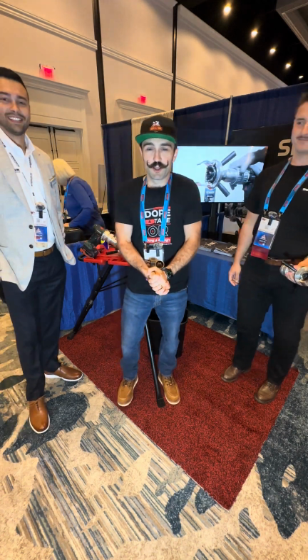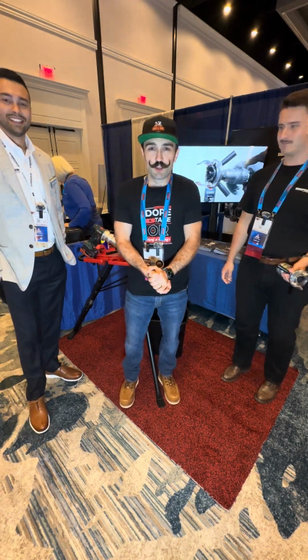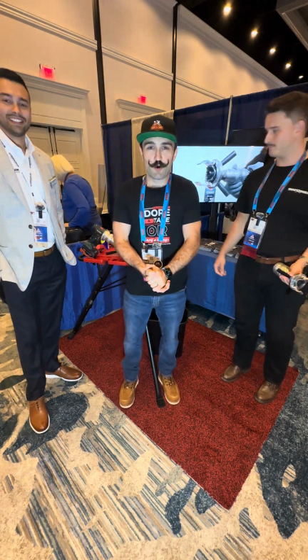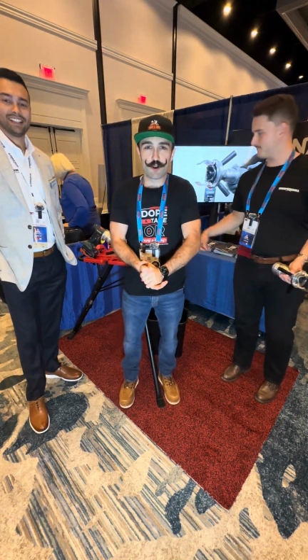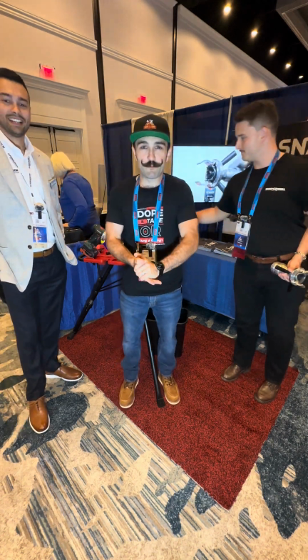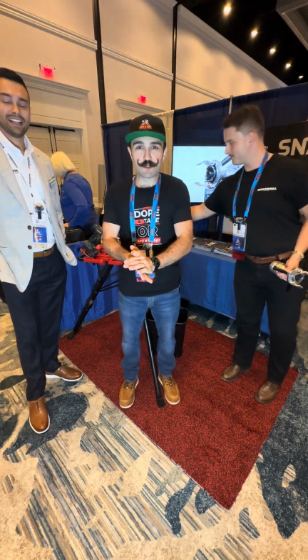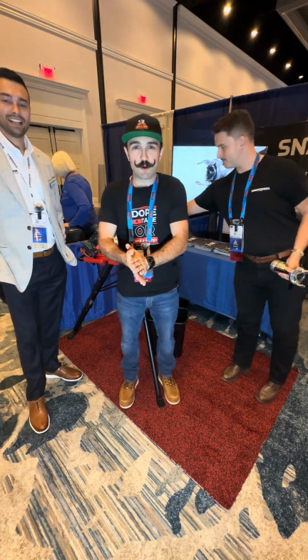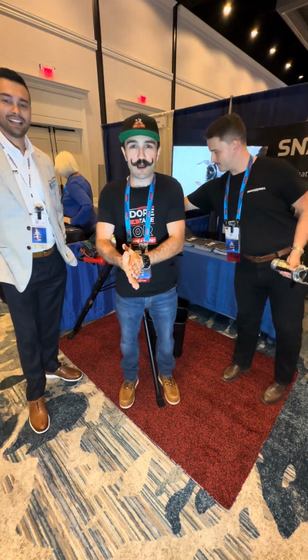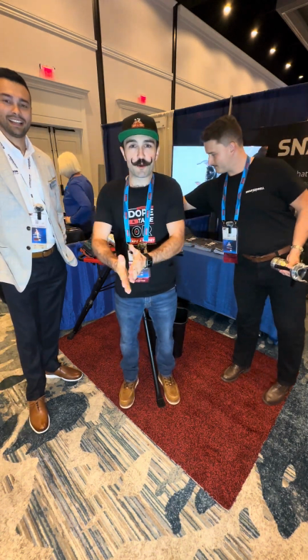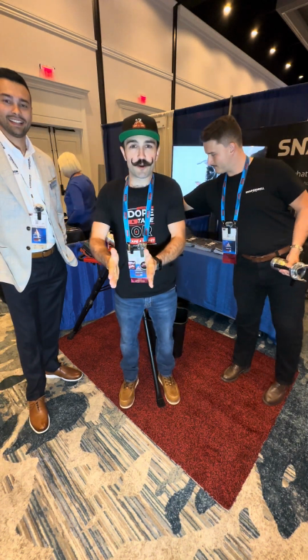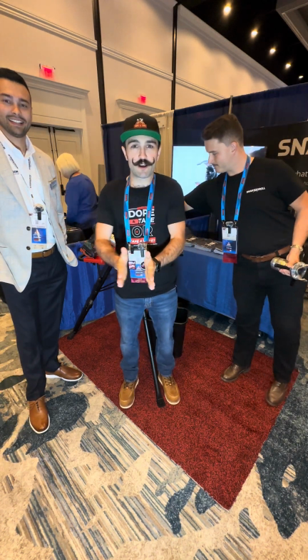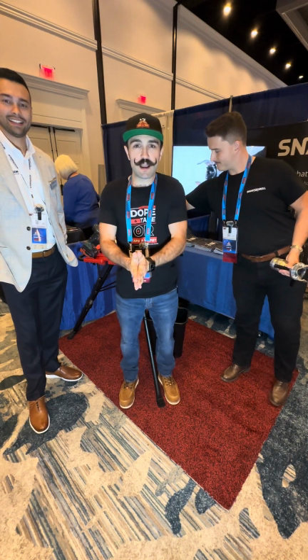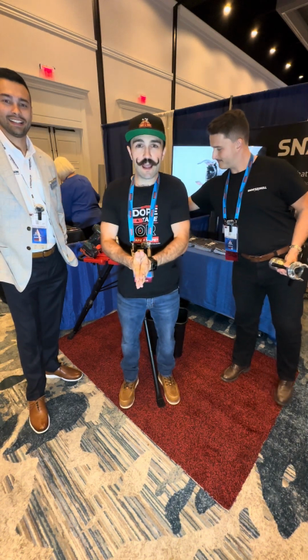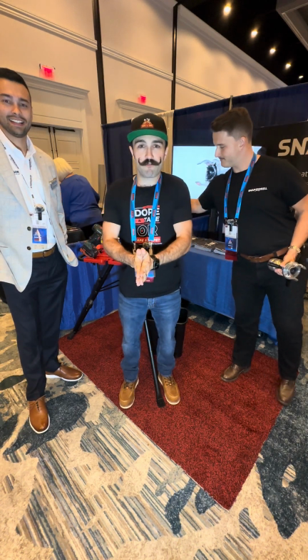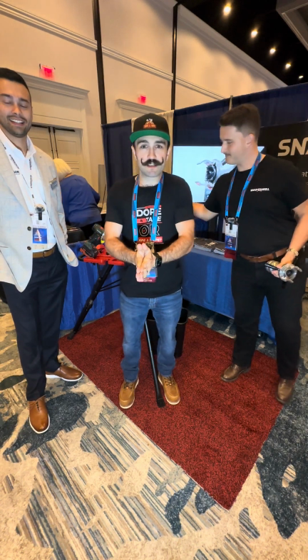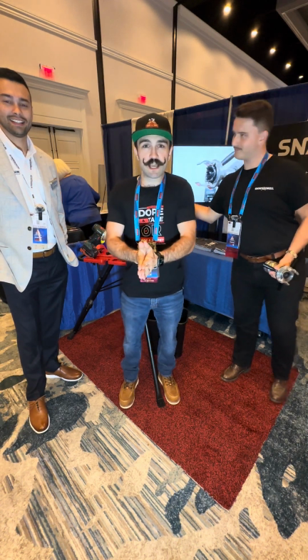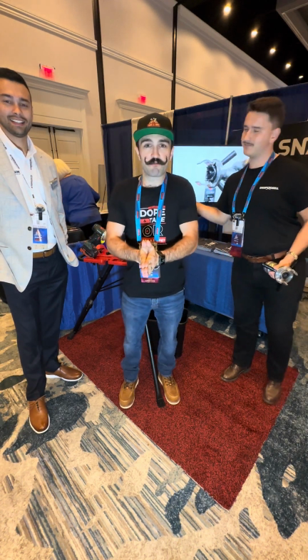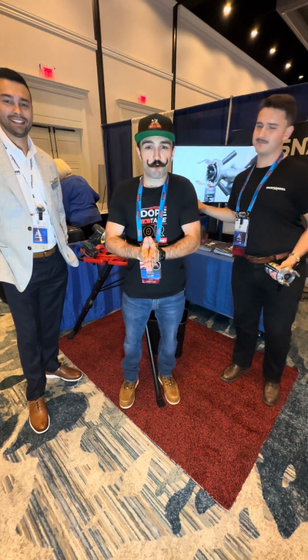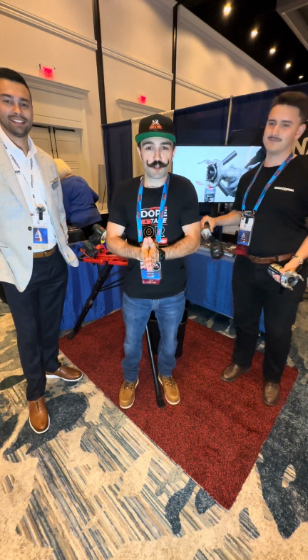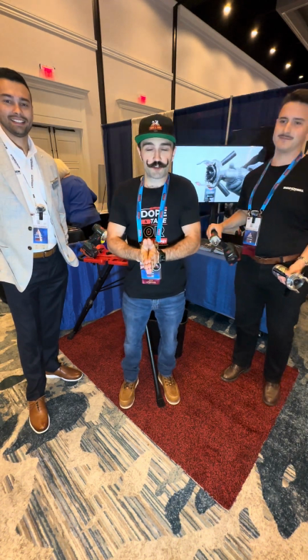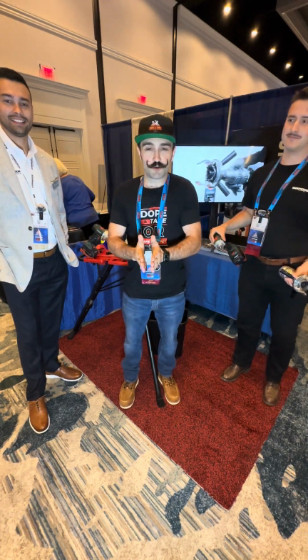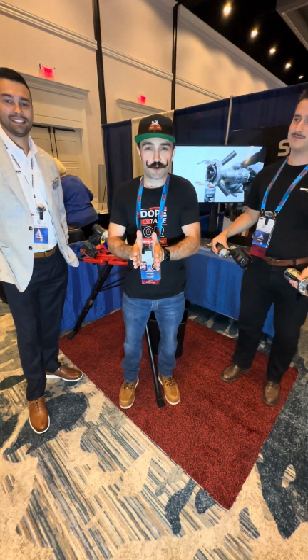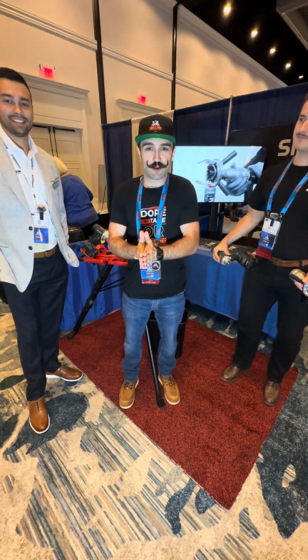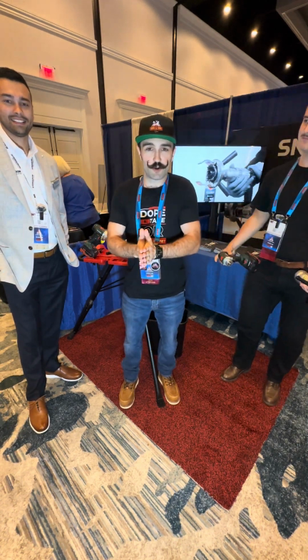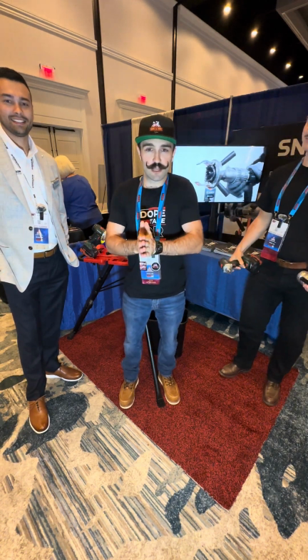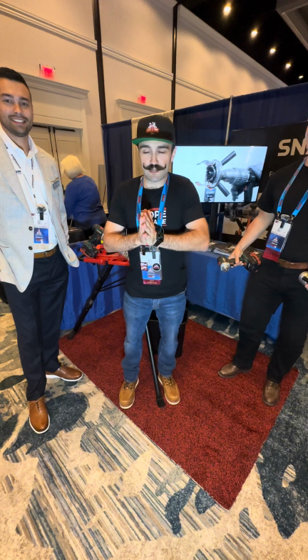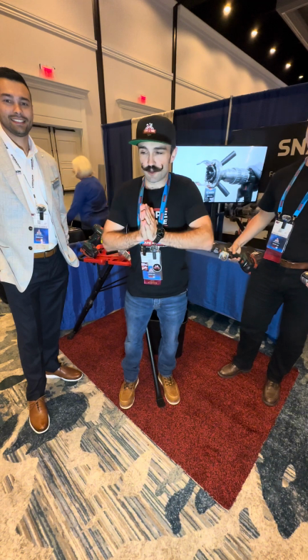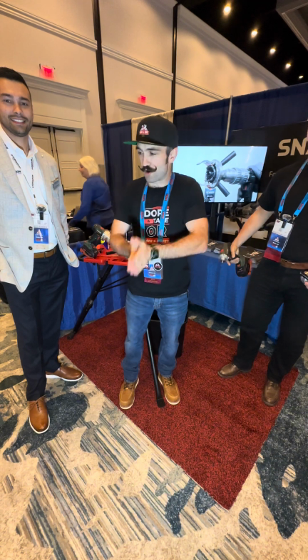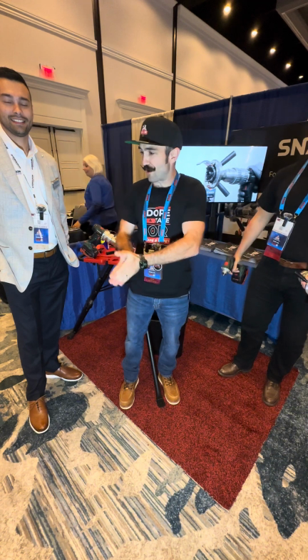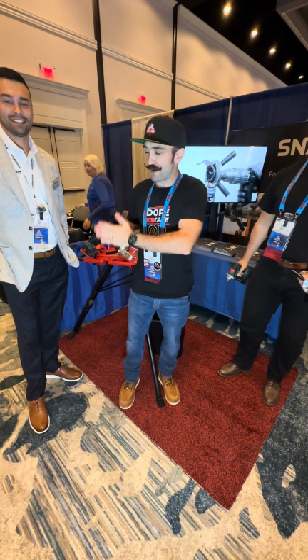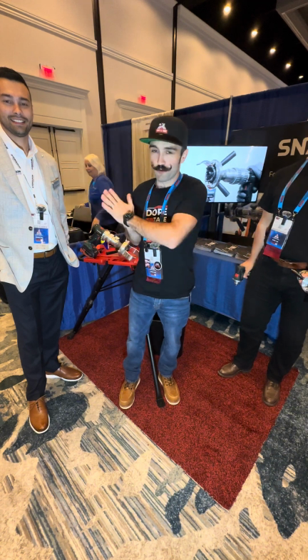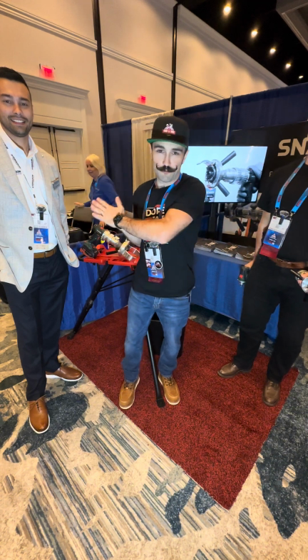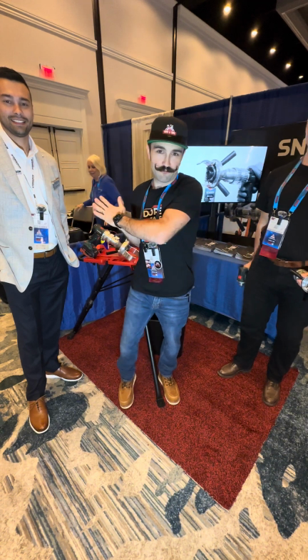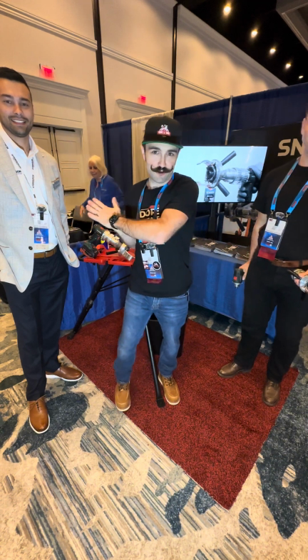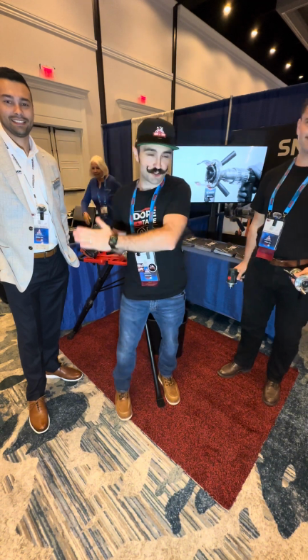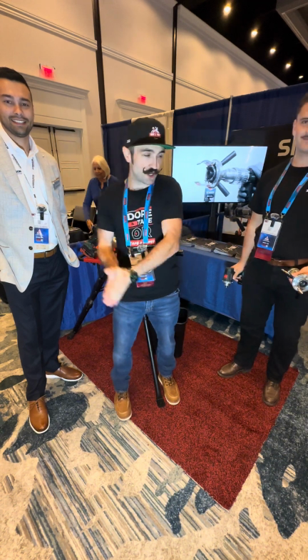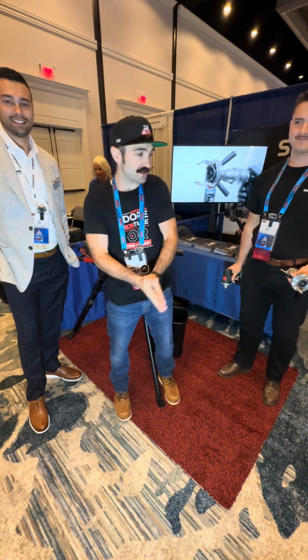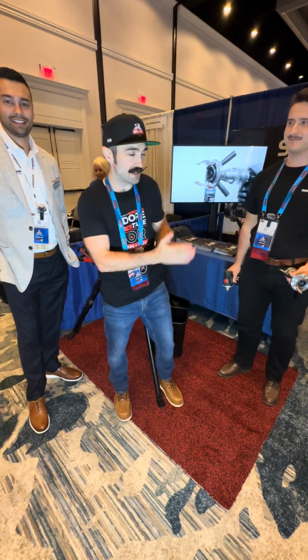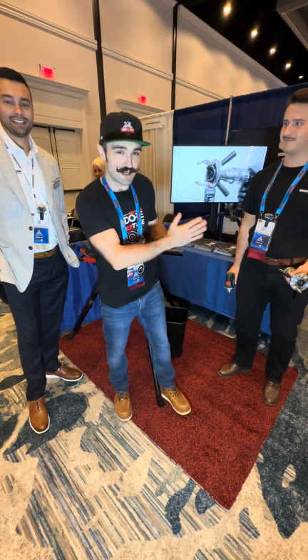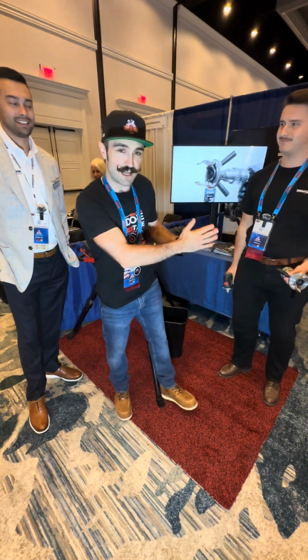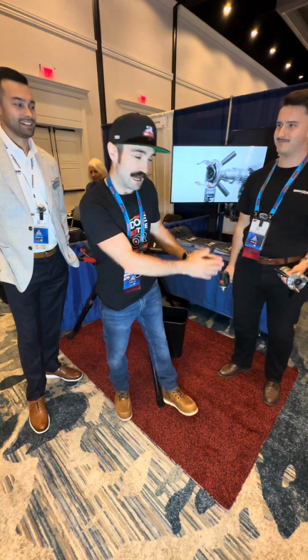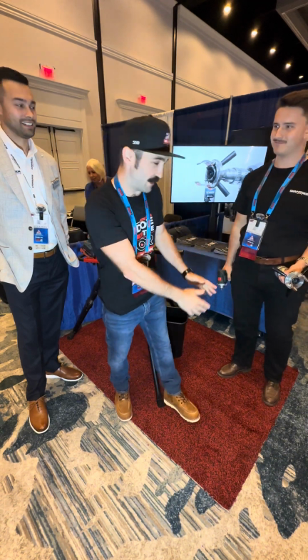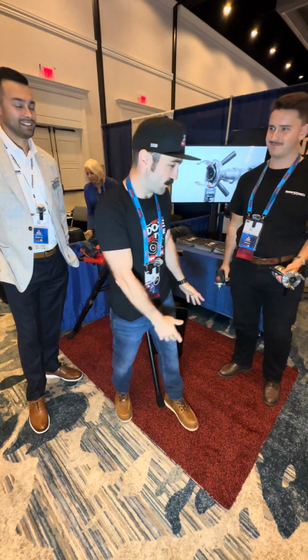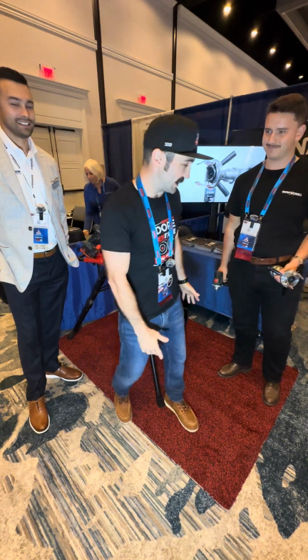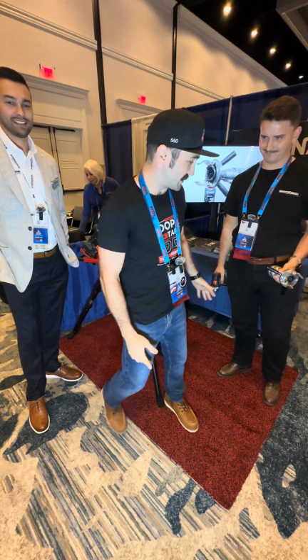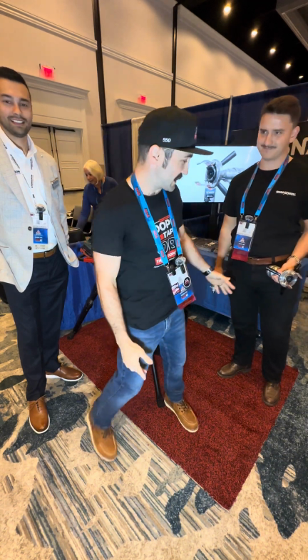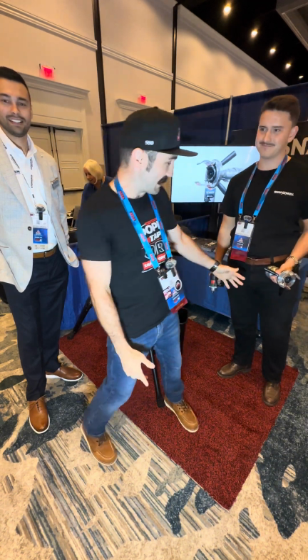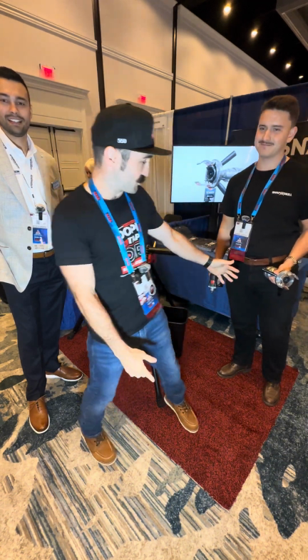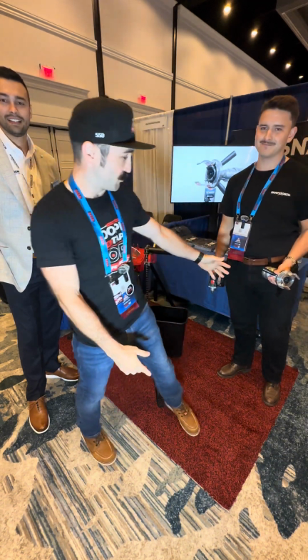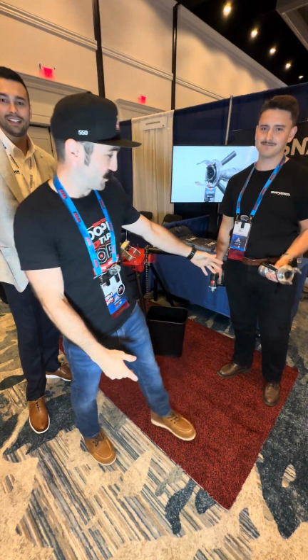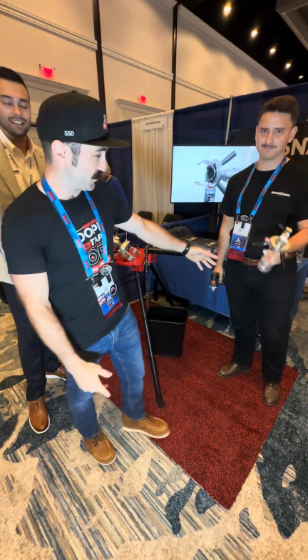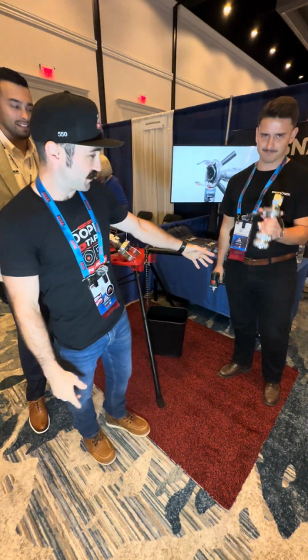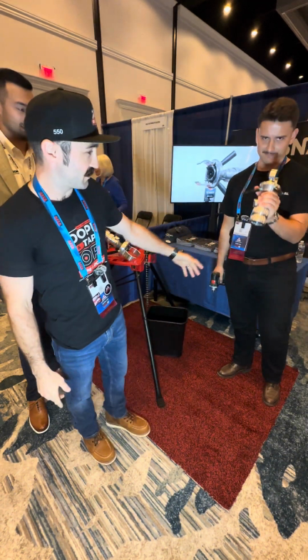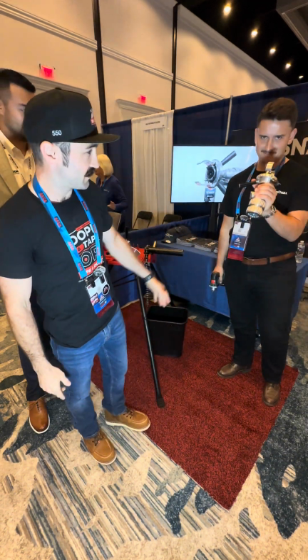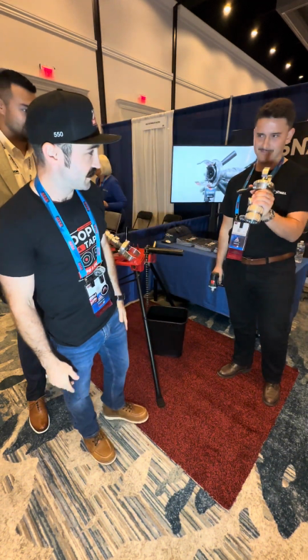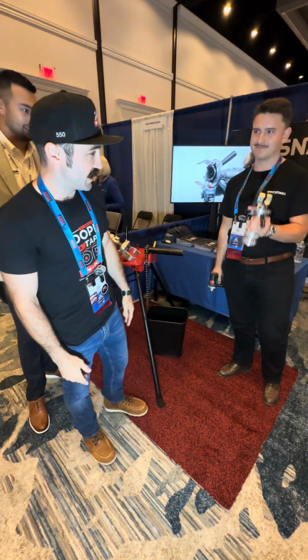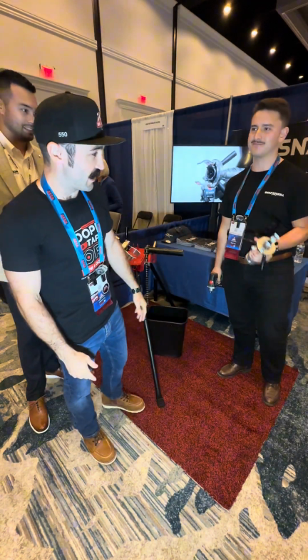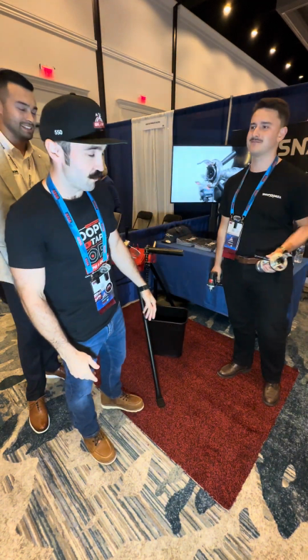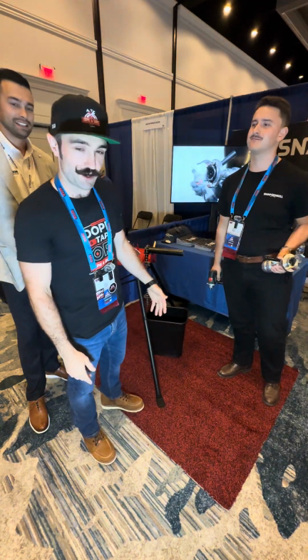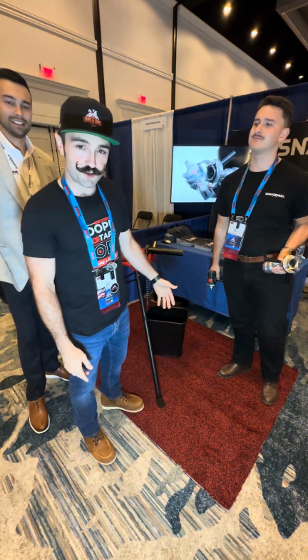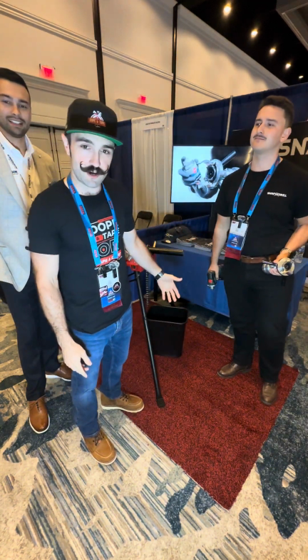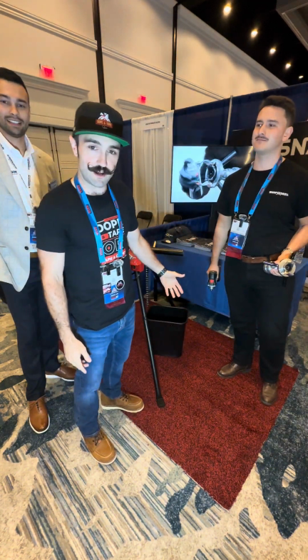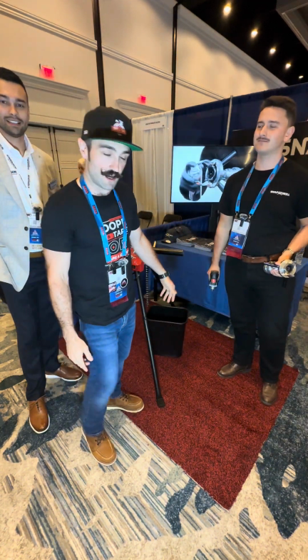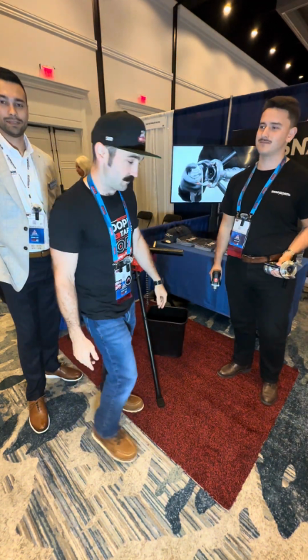Yo, what up? It's Bobby. We're here at AFSA 42 in Orlando. I'm here with my friends Justin and Egan. We're at the Snap Drill booth and we're going to try it out.